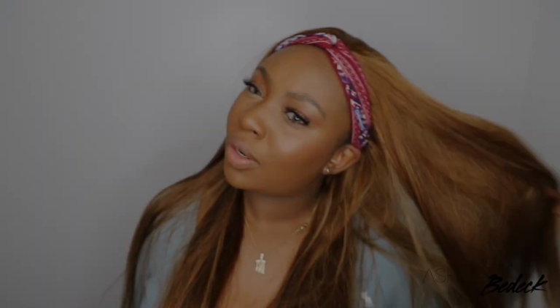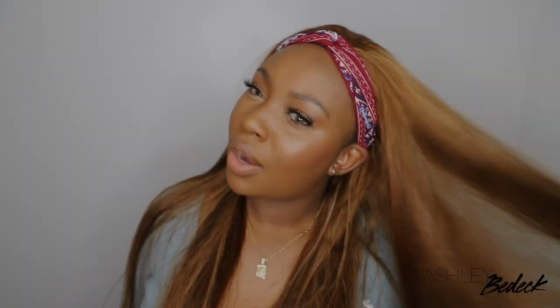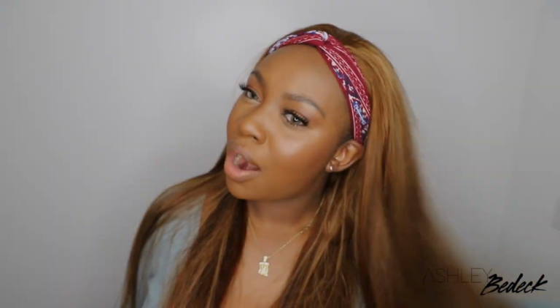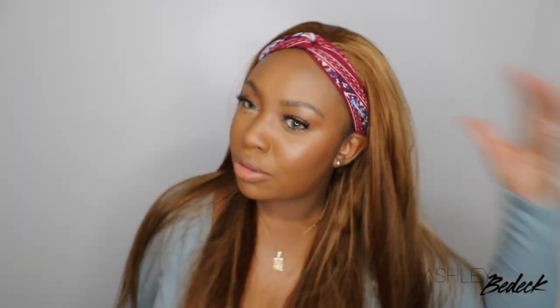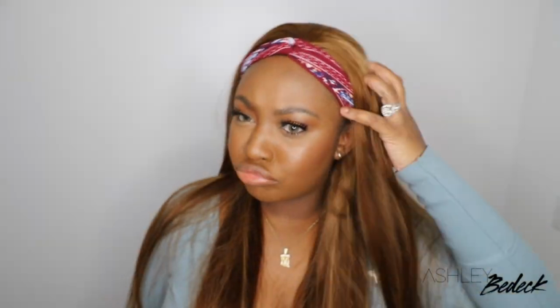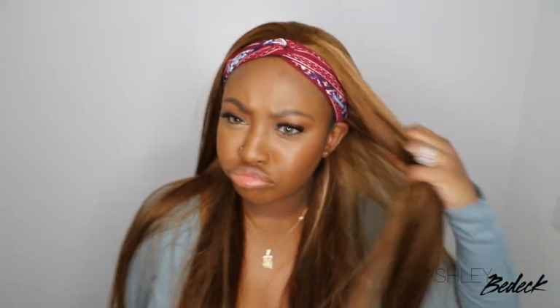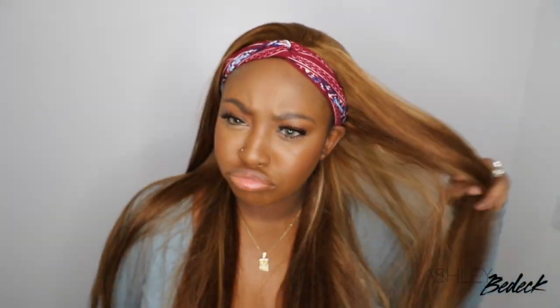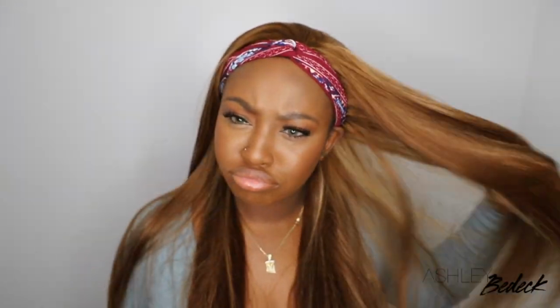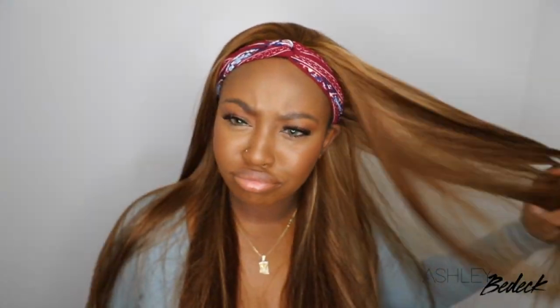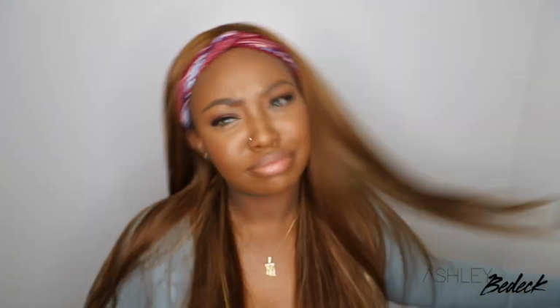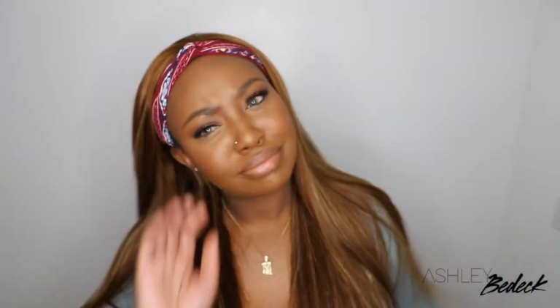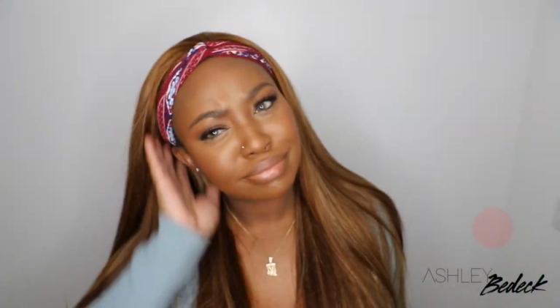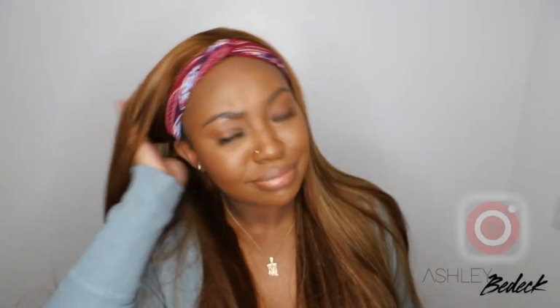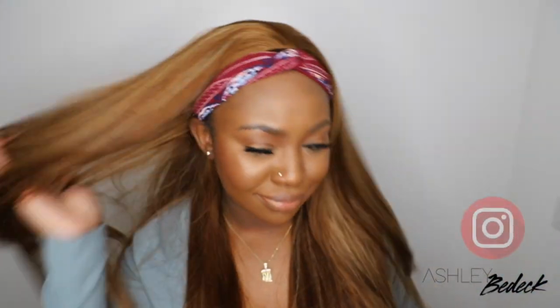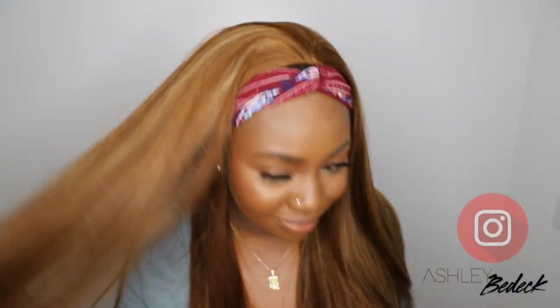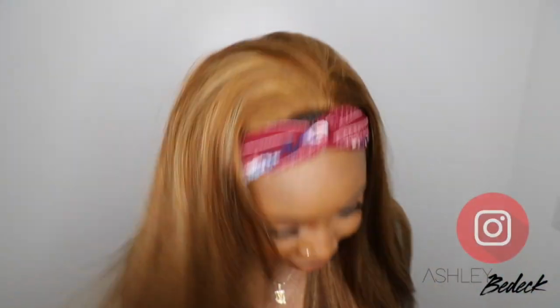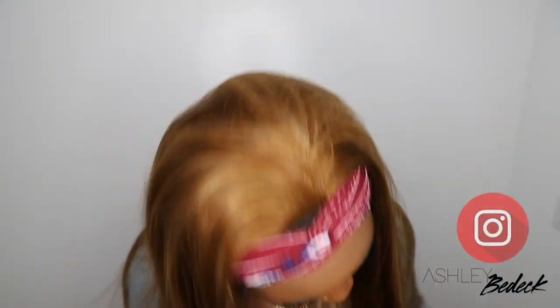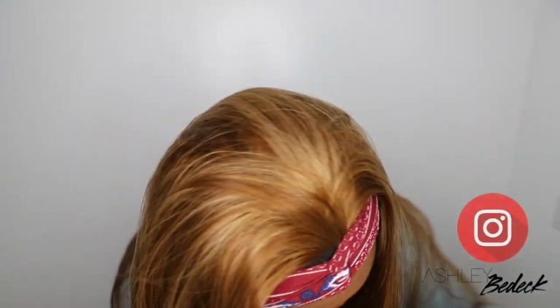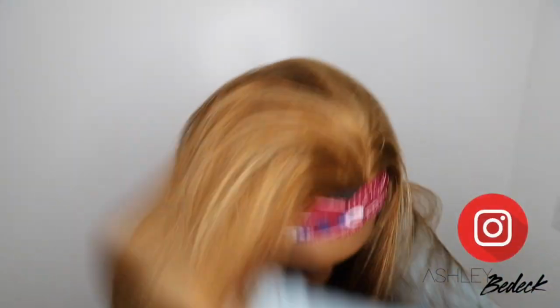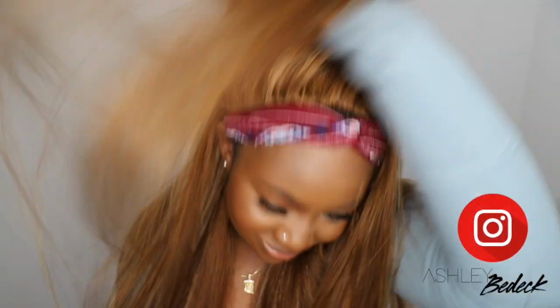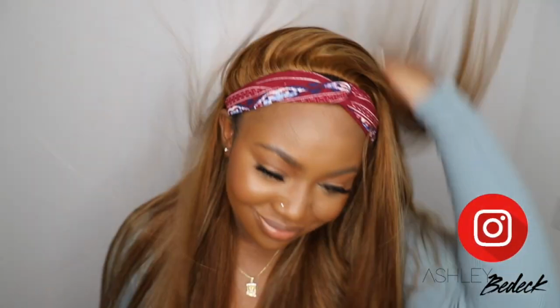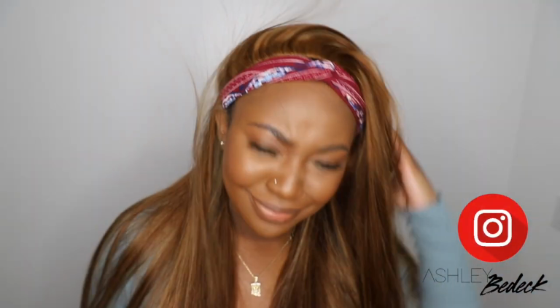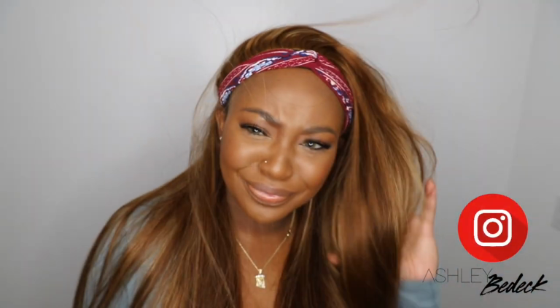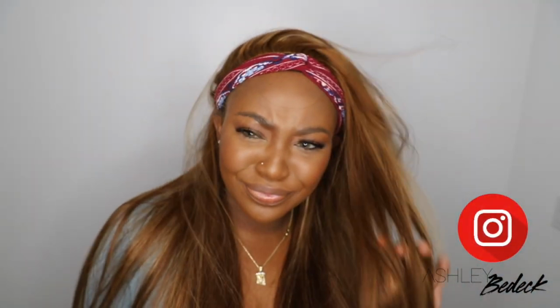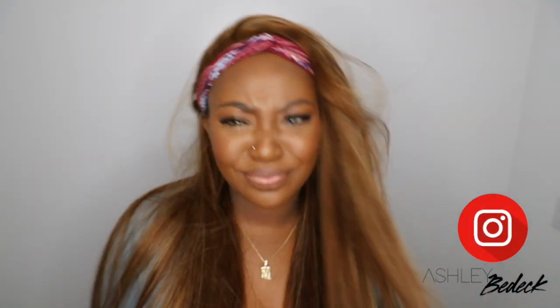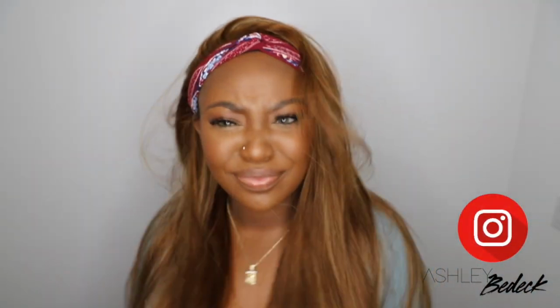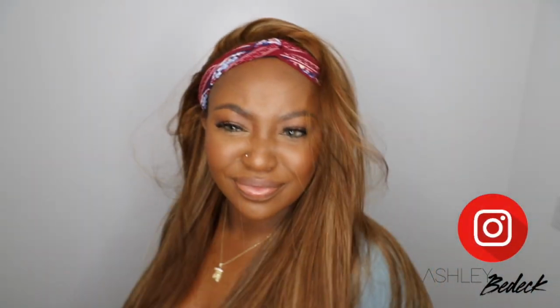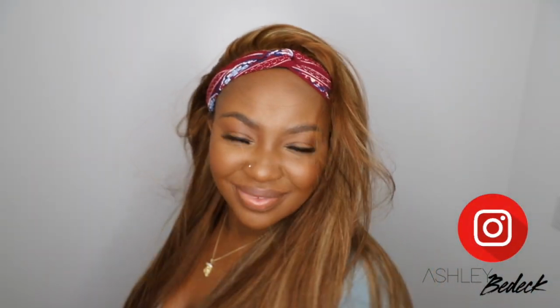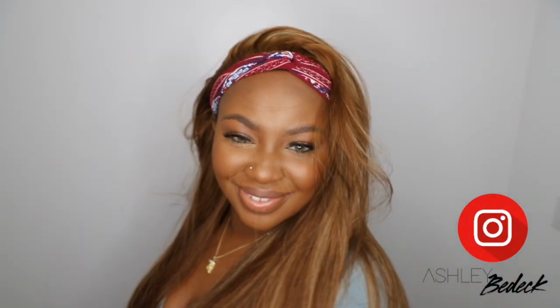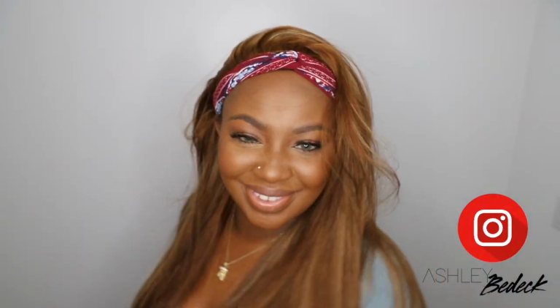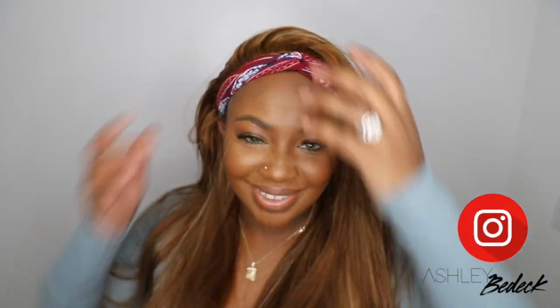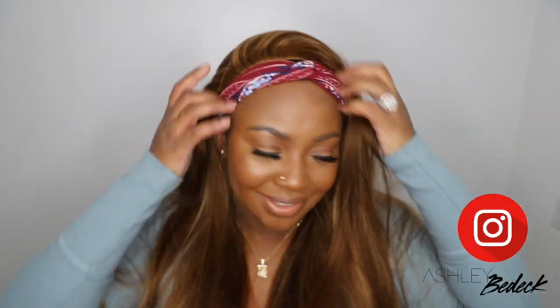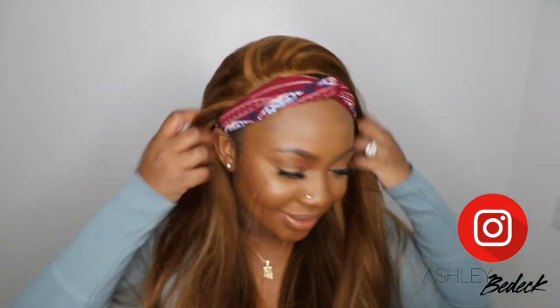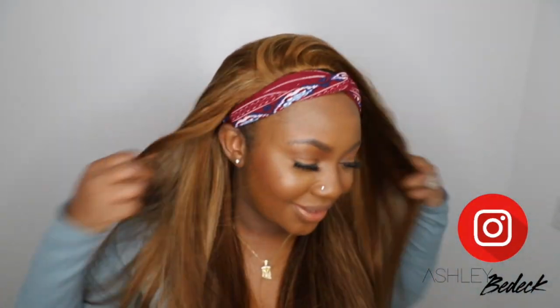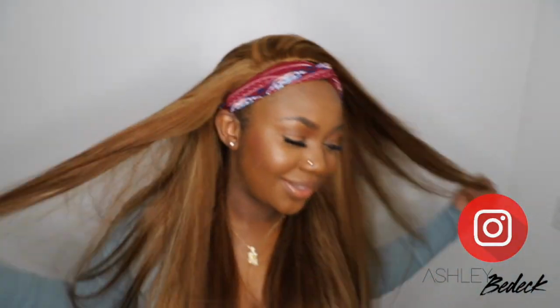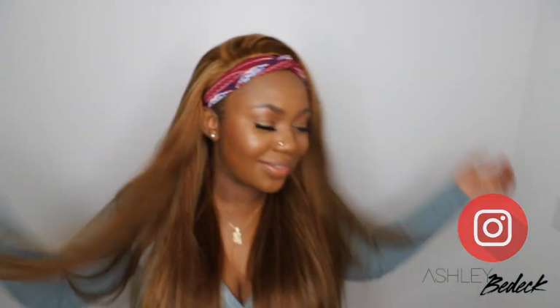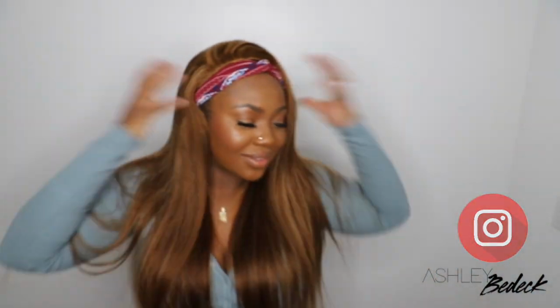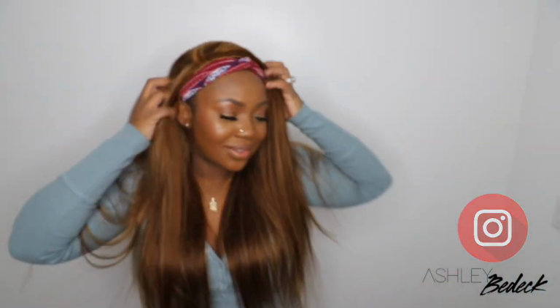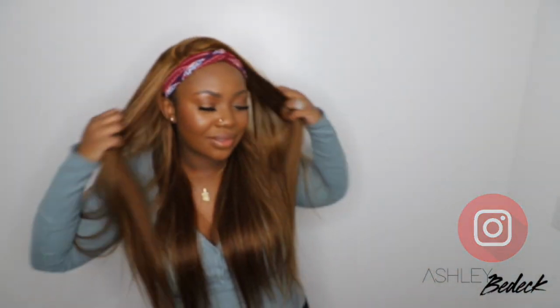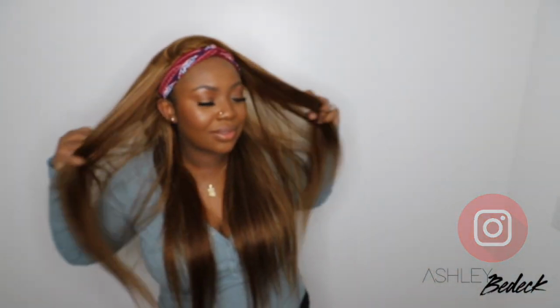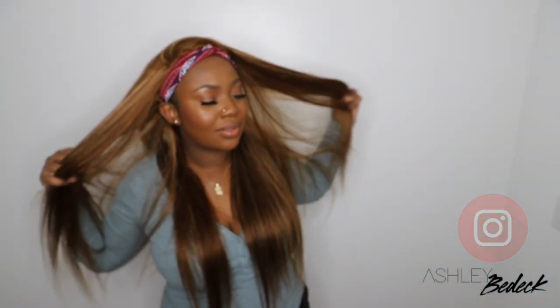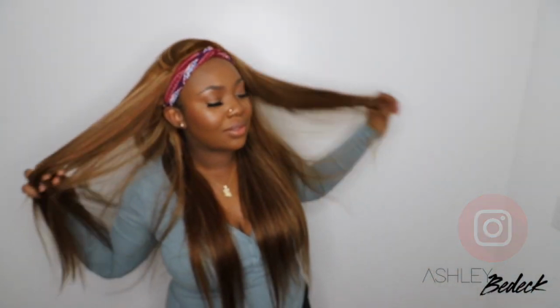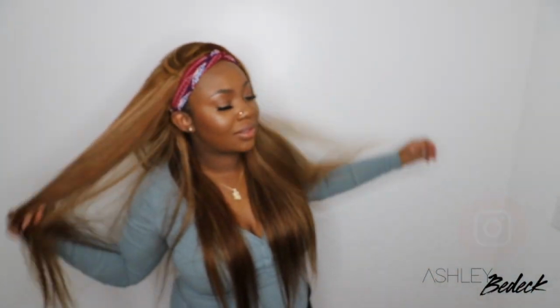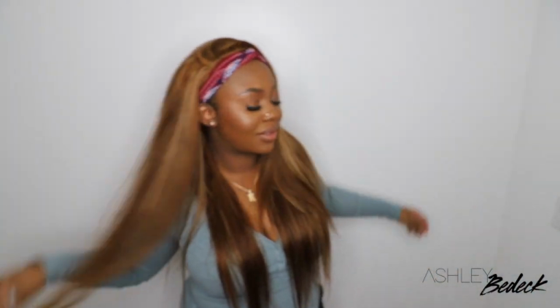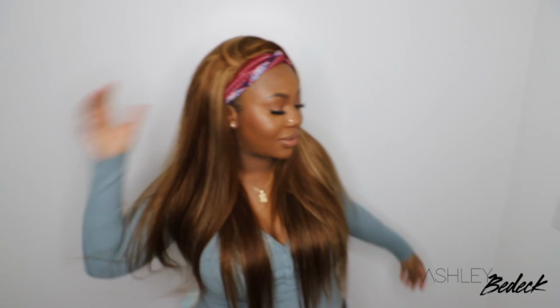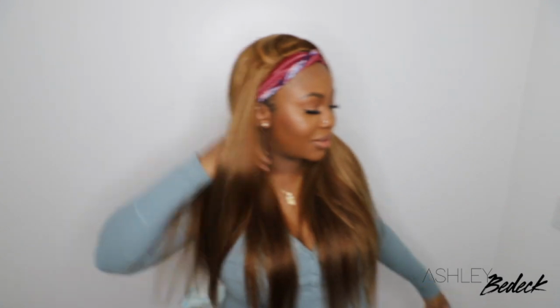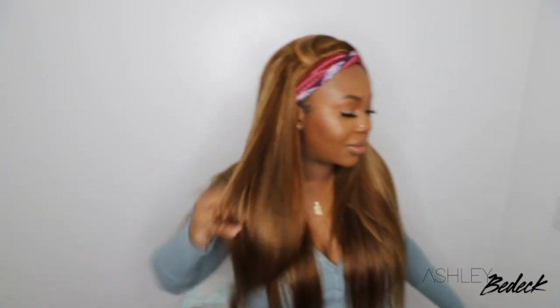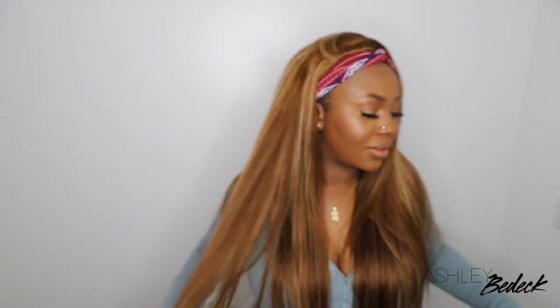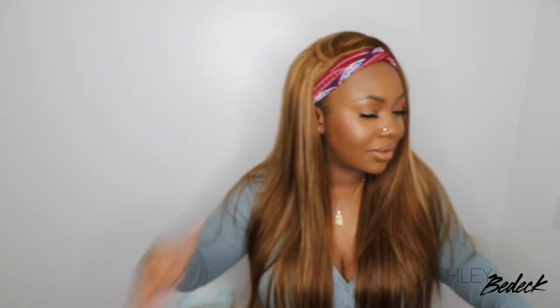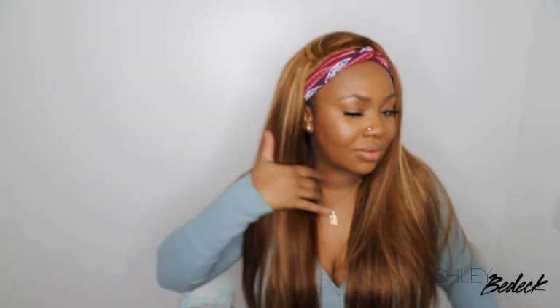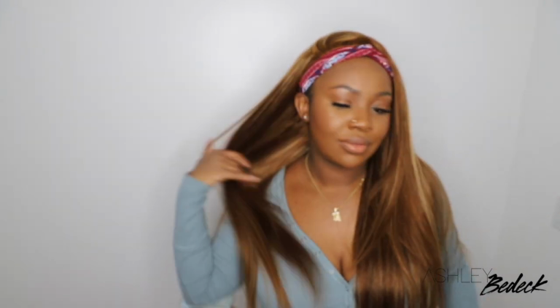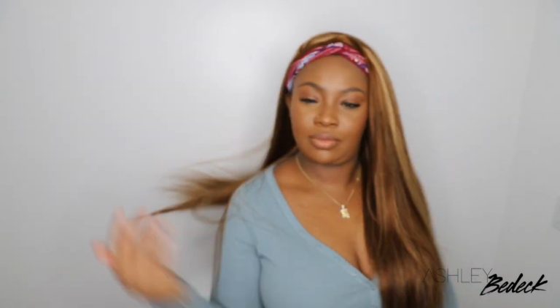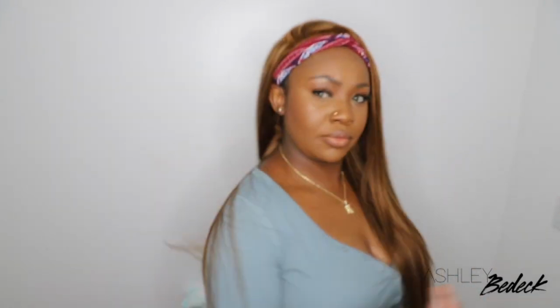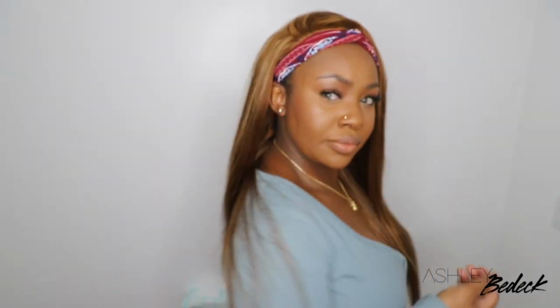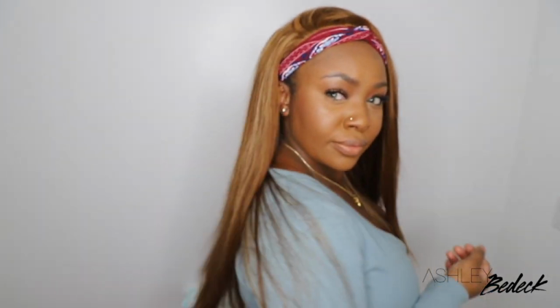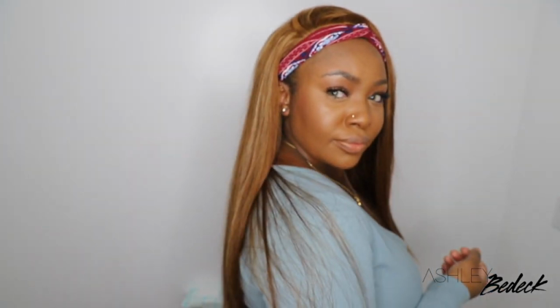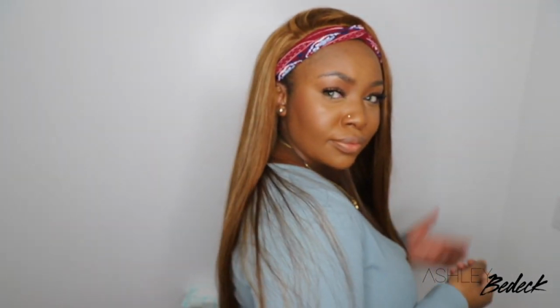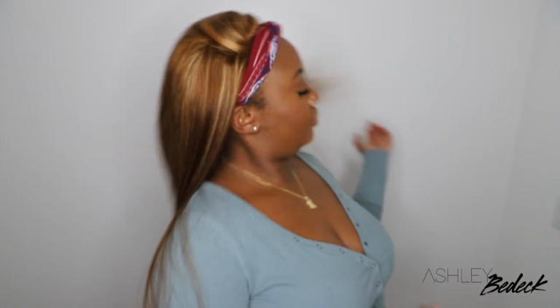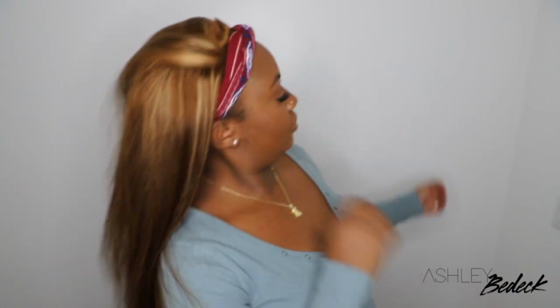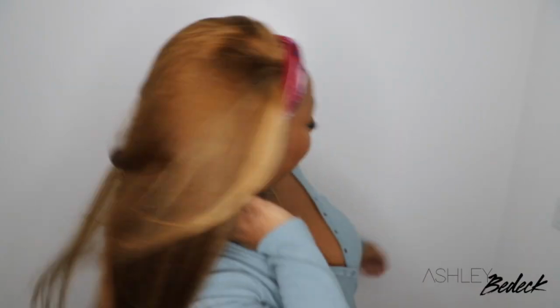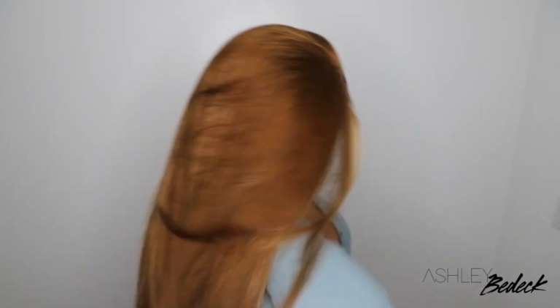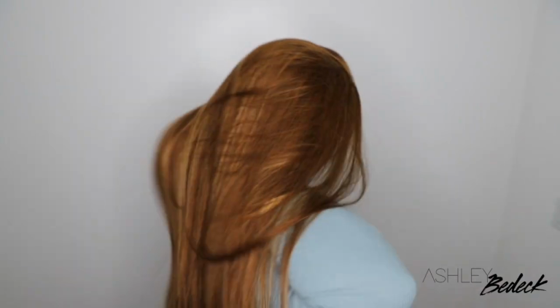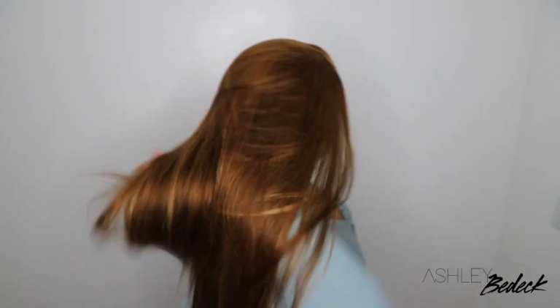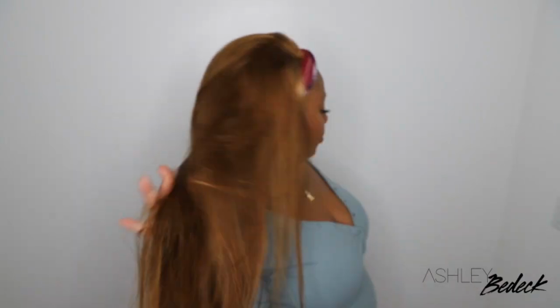What's up guys and welcome back for another video. If you're tuning in for the first time, I'm Ashley and today we're going to be slaying this wig from start to finish.